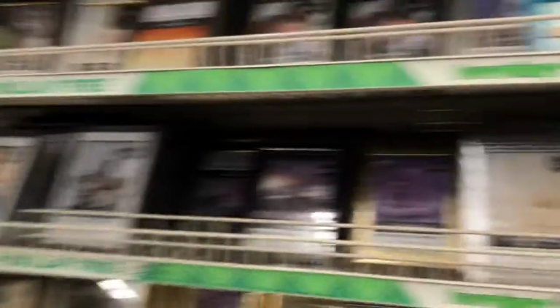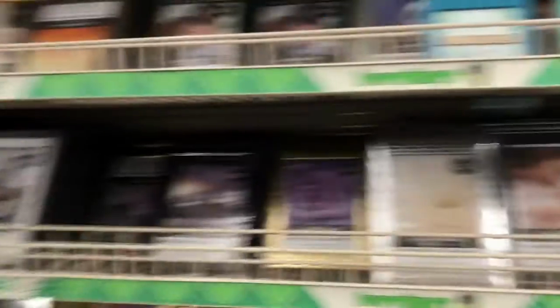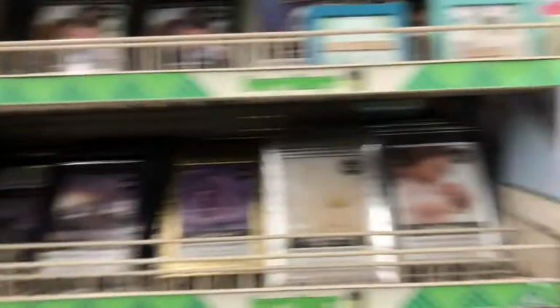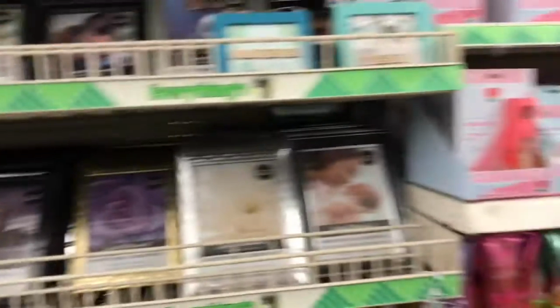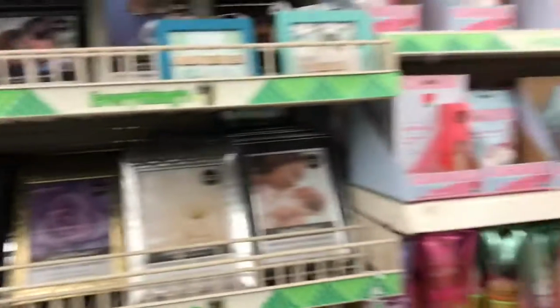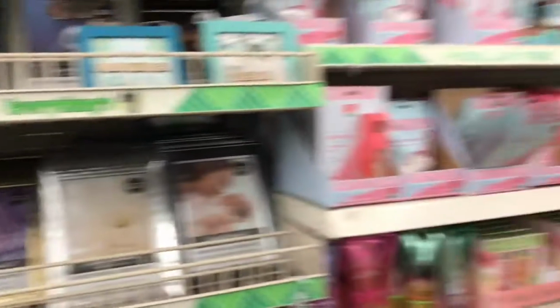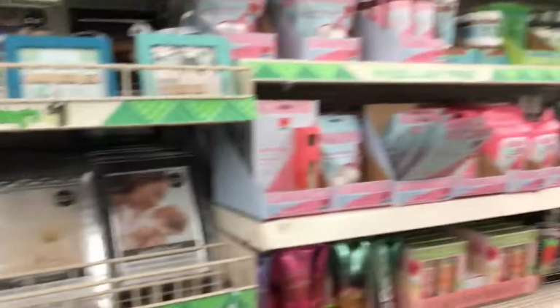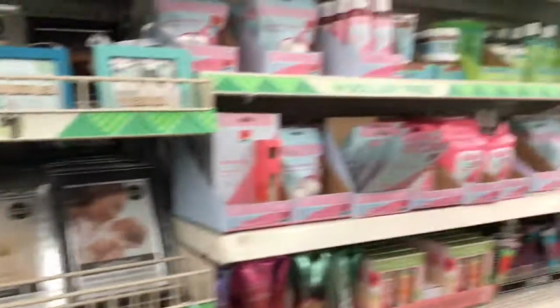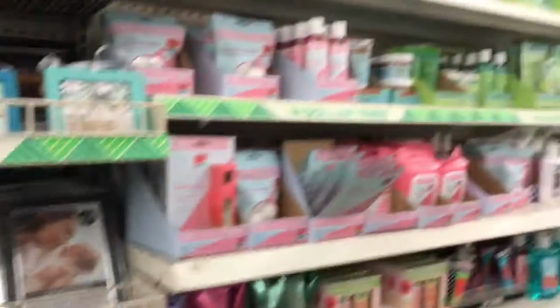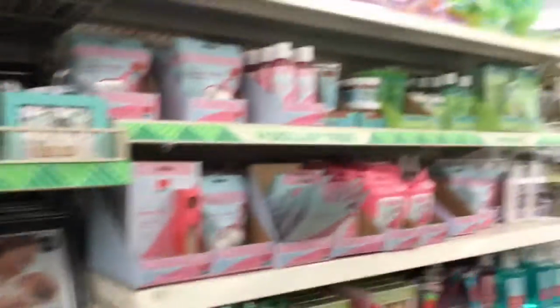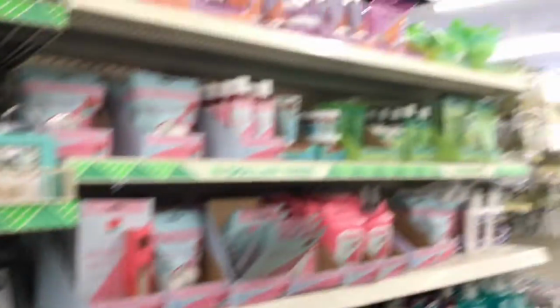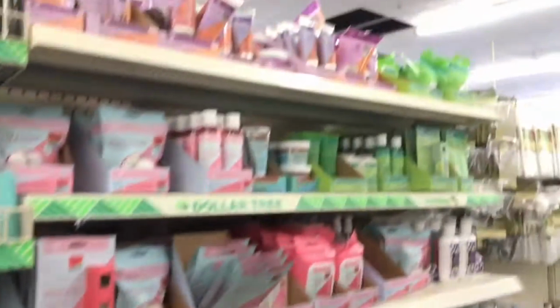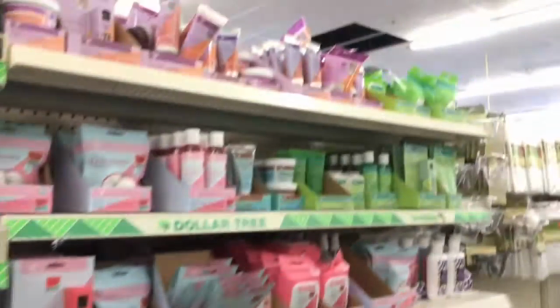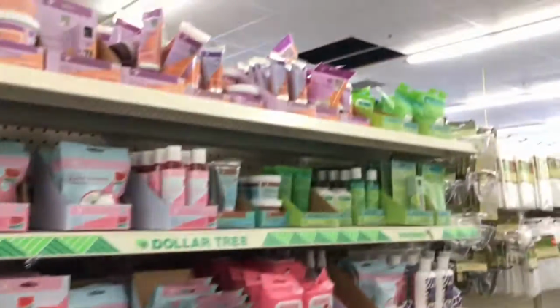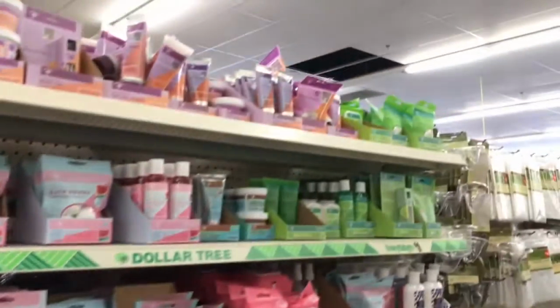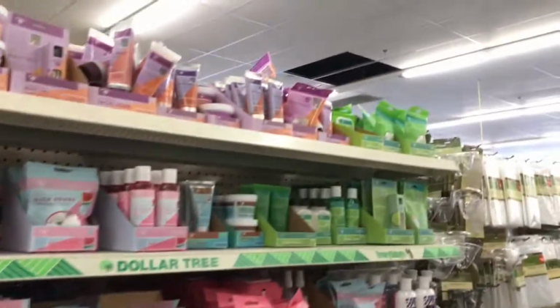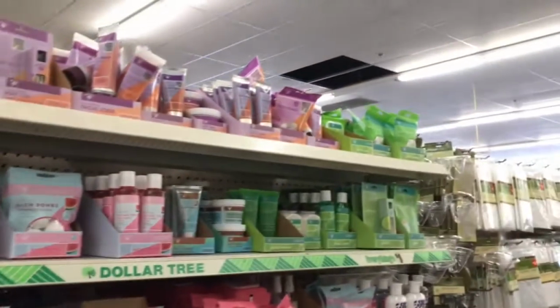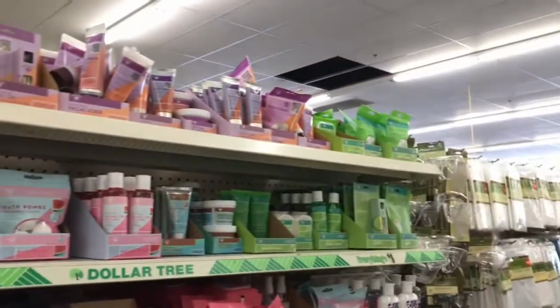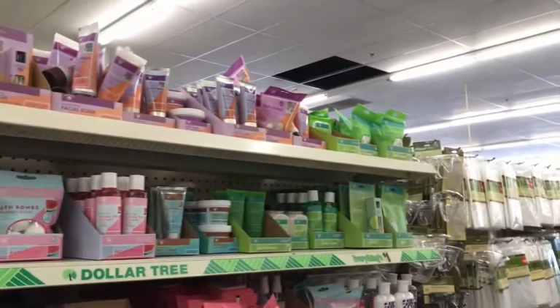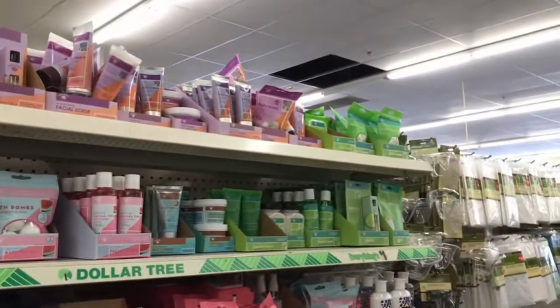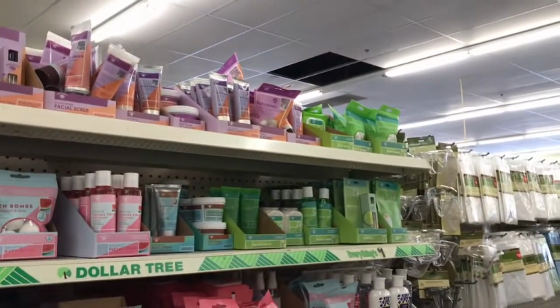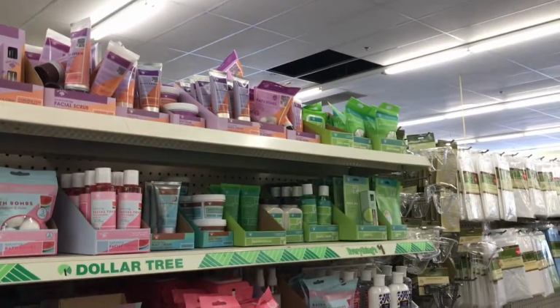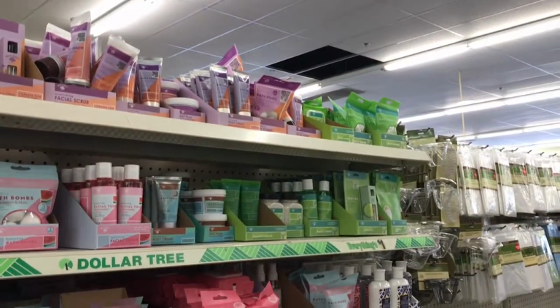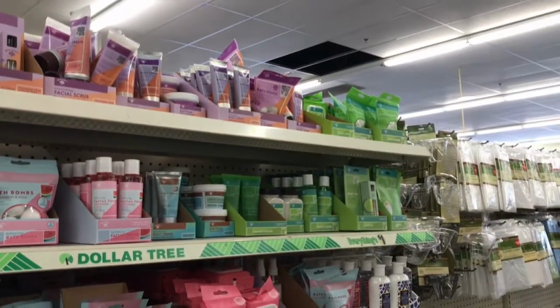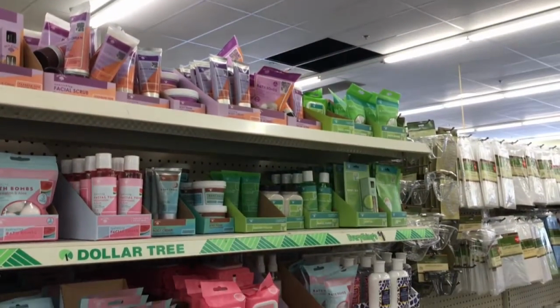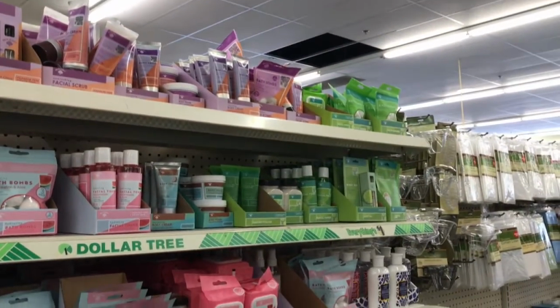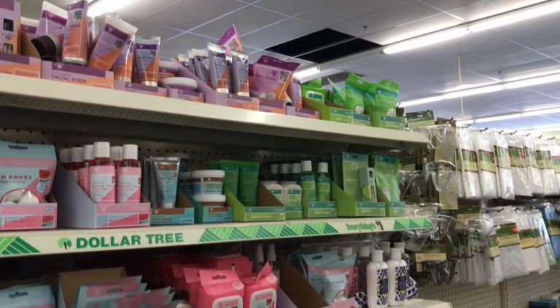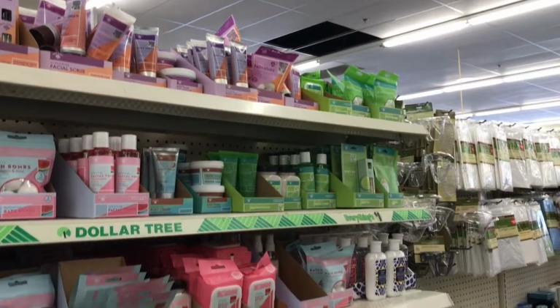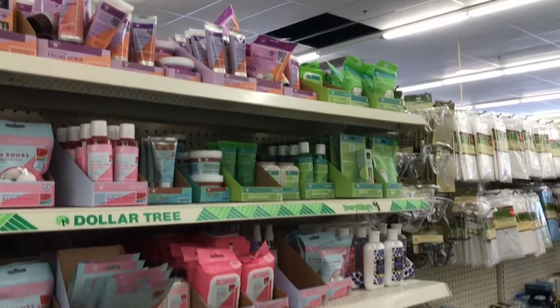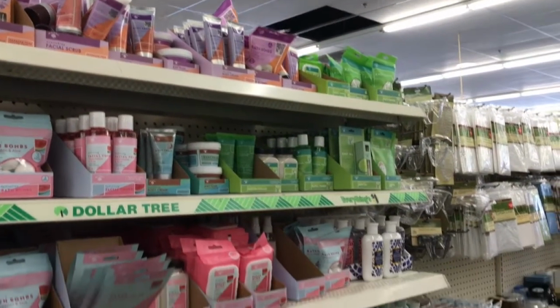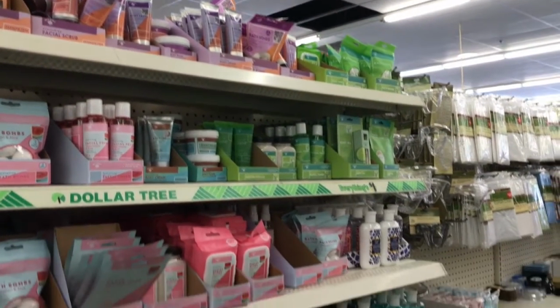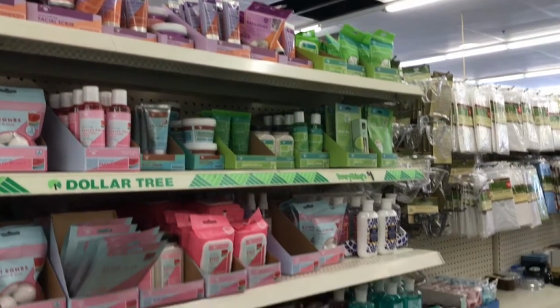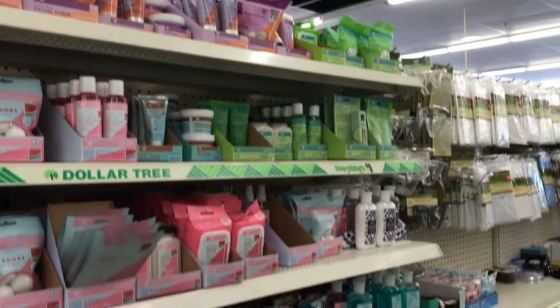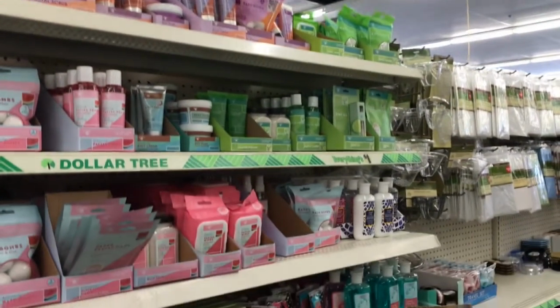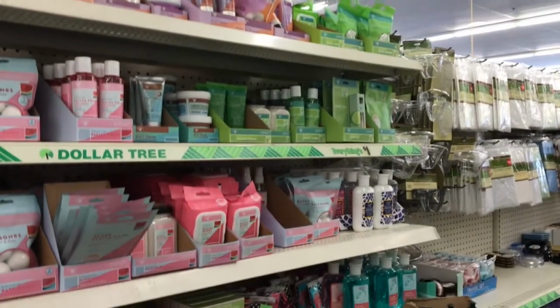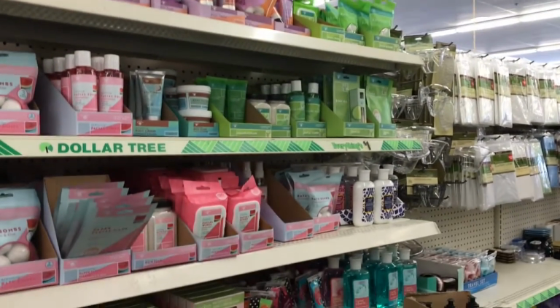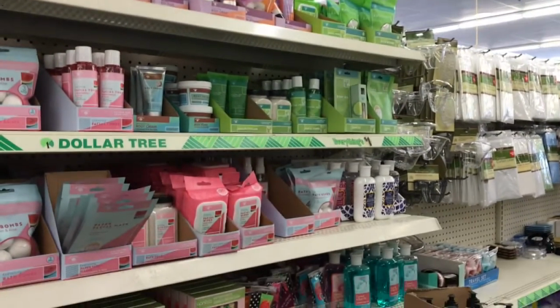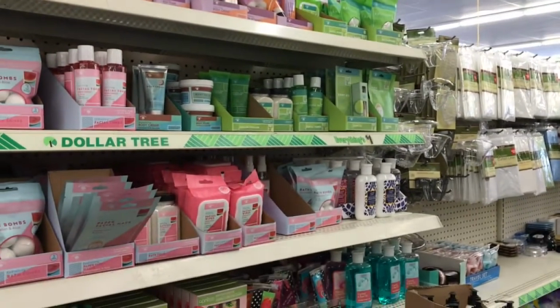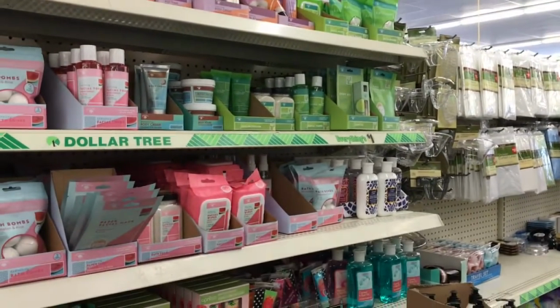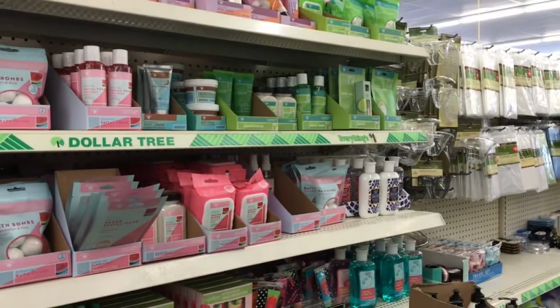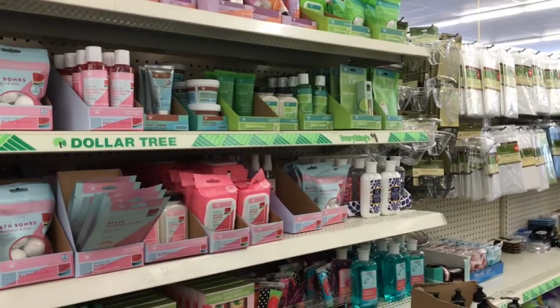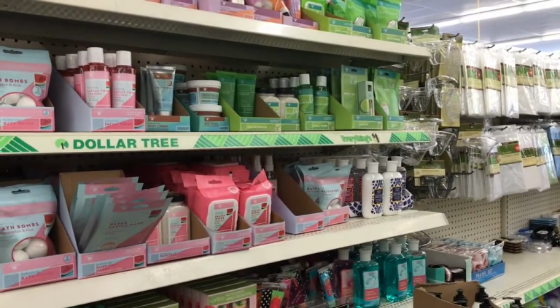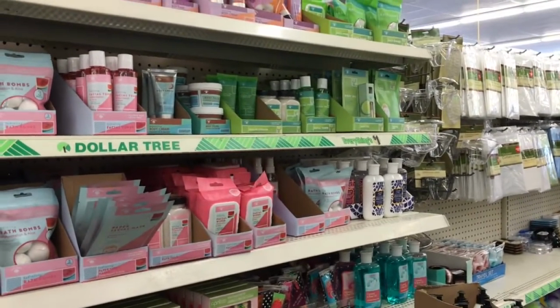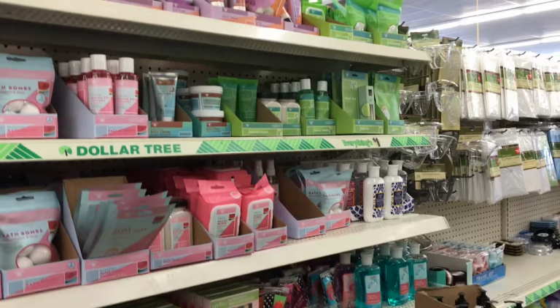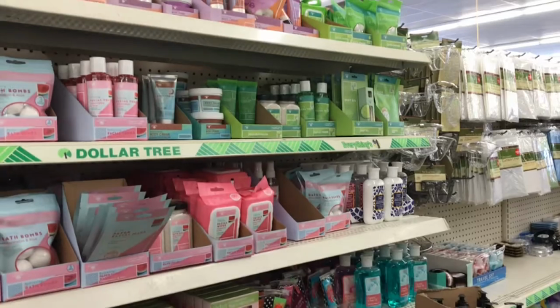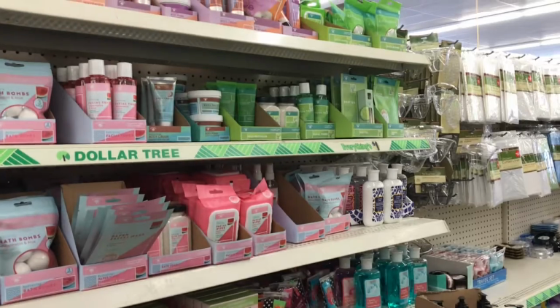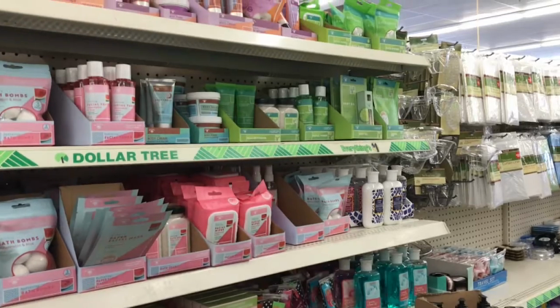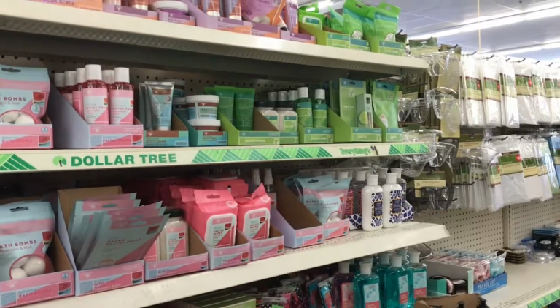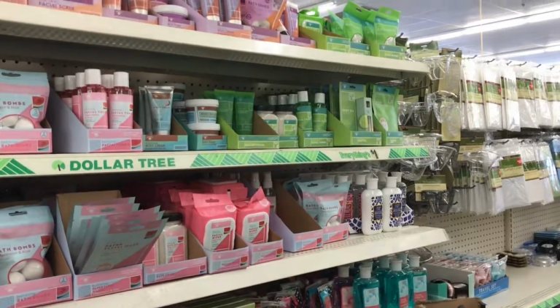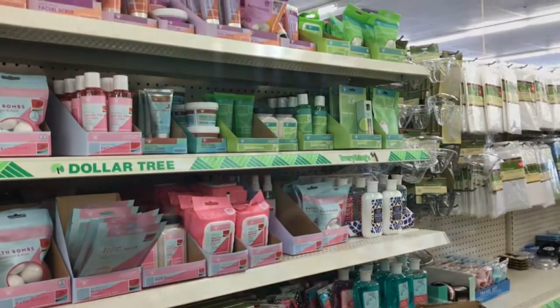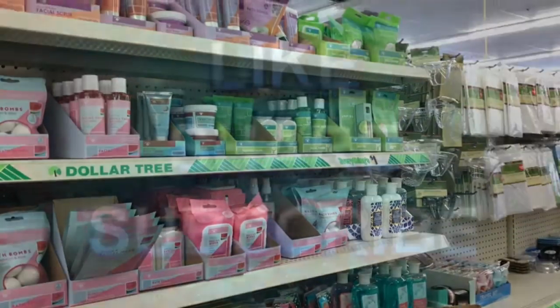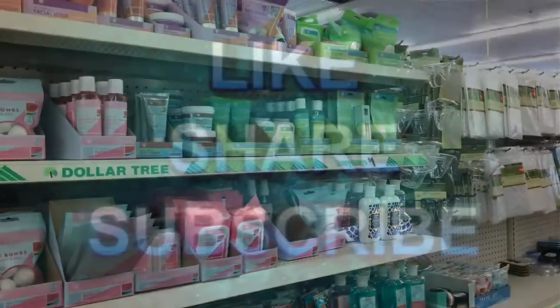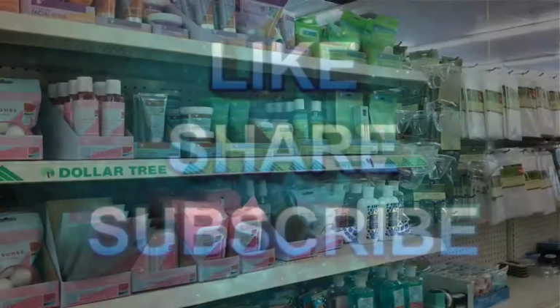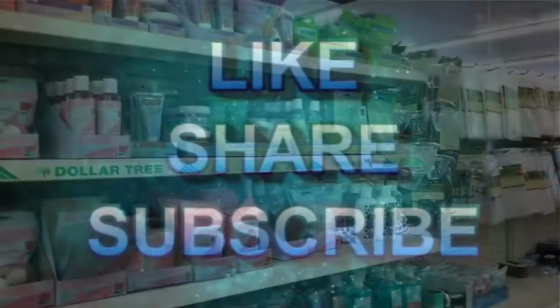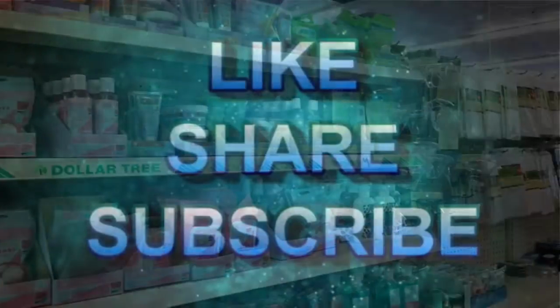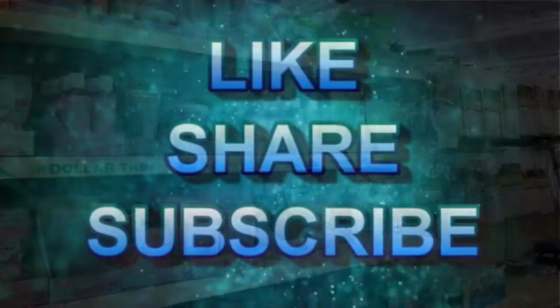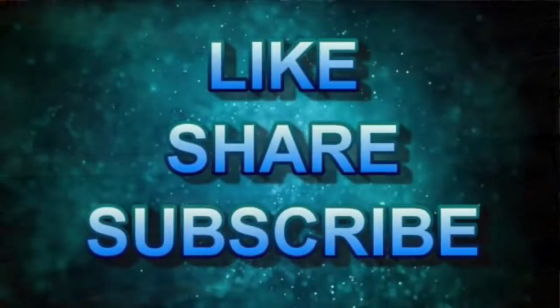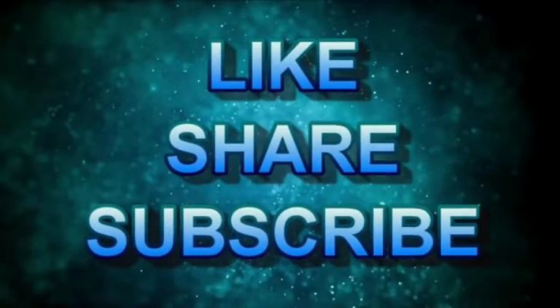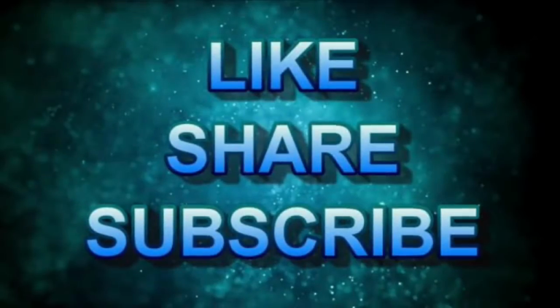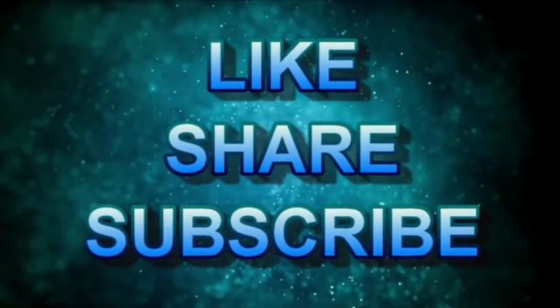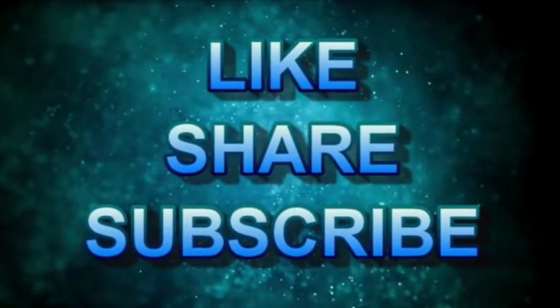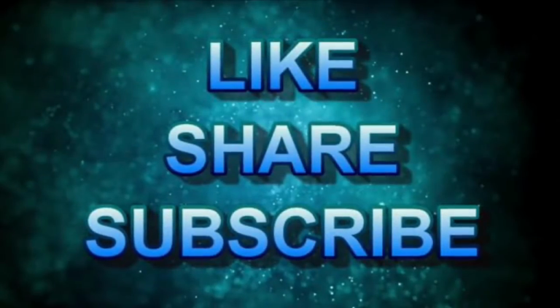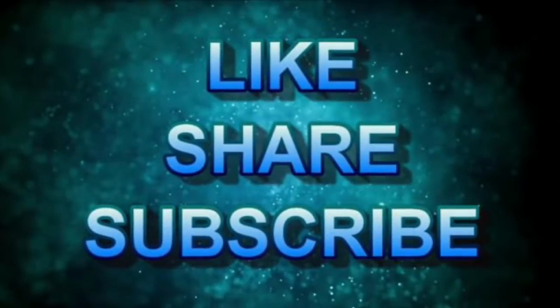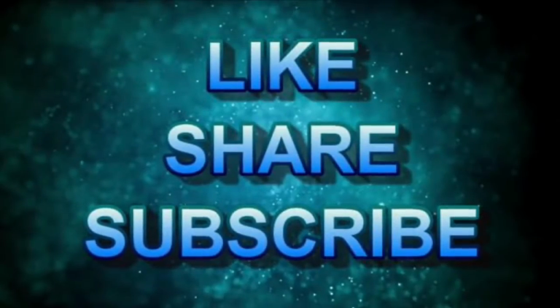So guys, thank you so much for coming with me to the Dollar Tree. I hope you guys are having a good day. I'll see you in the next one. Bye!